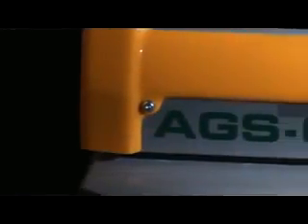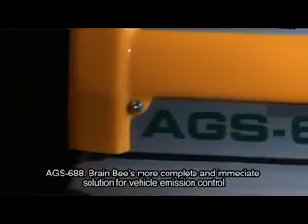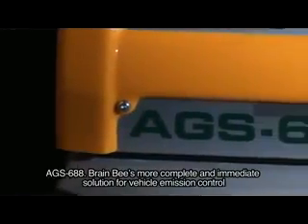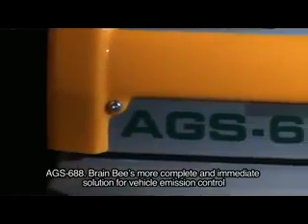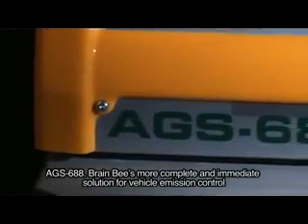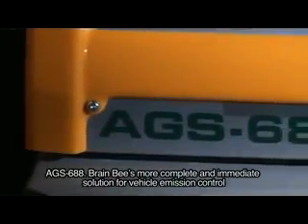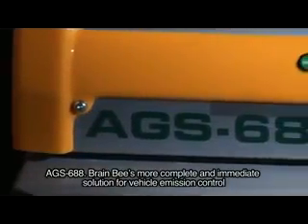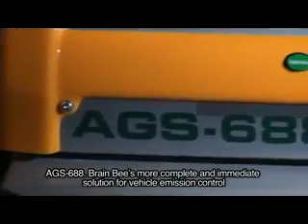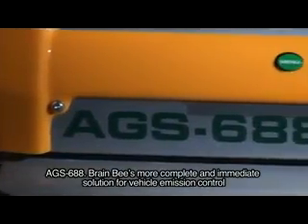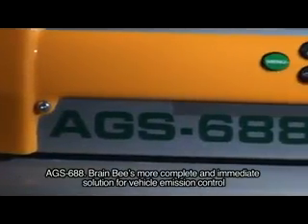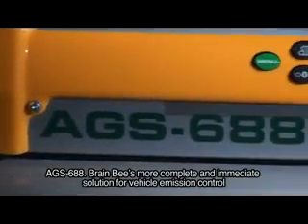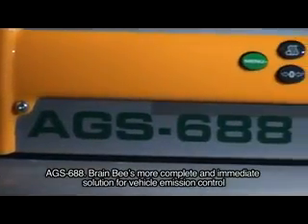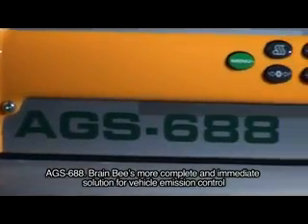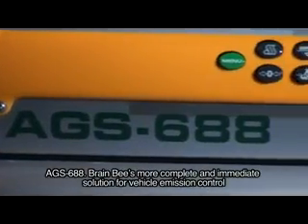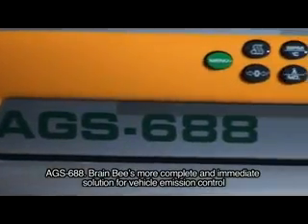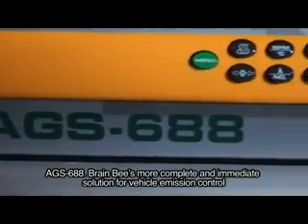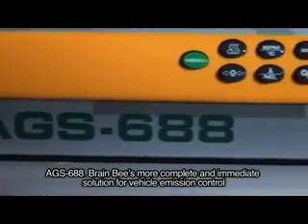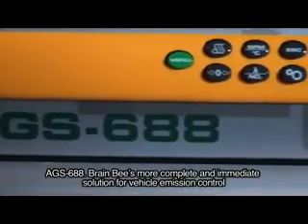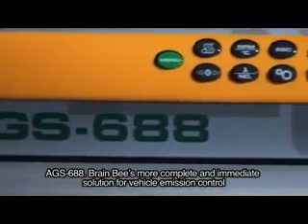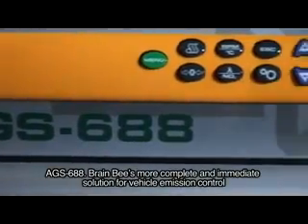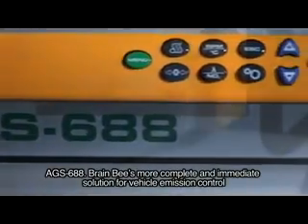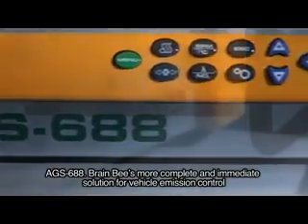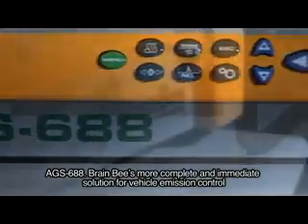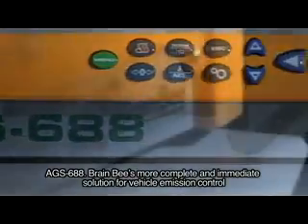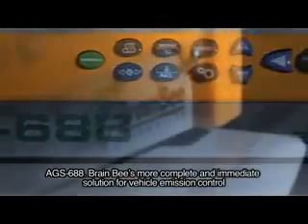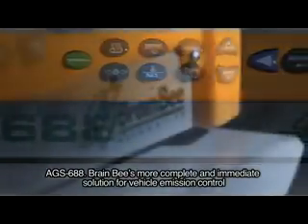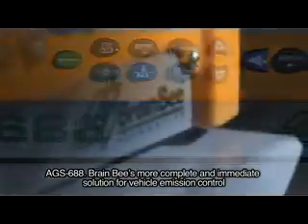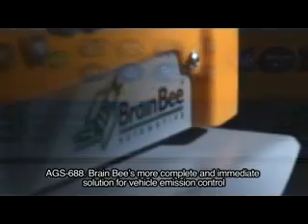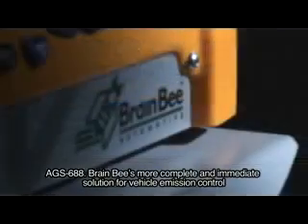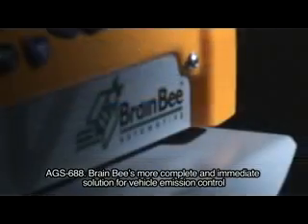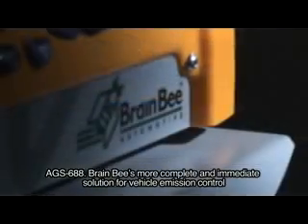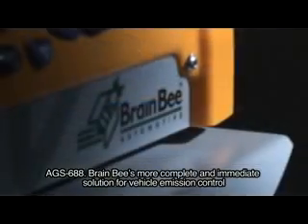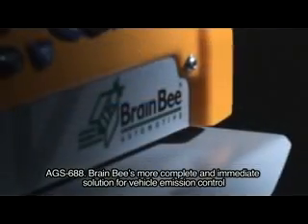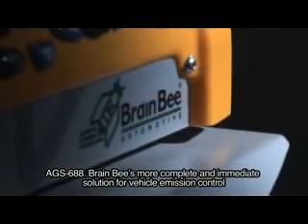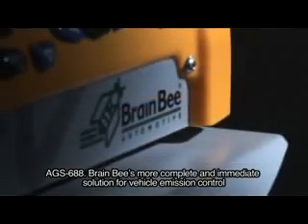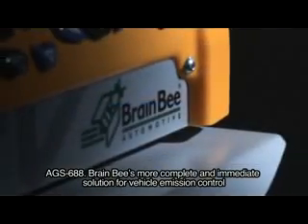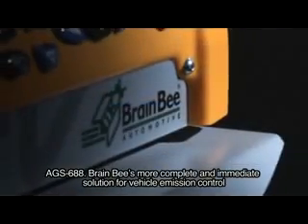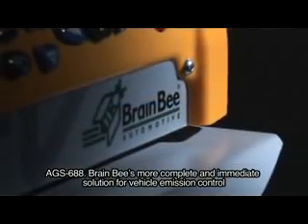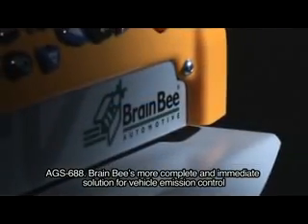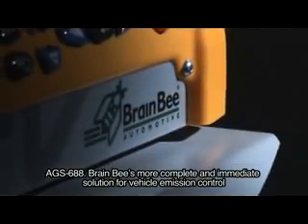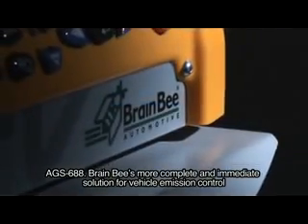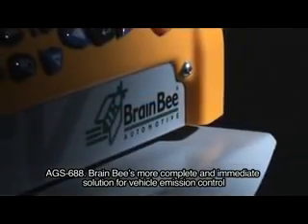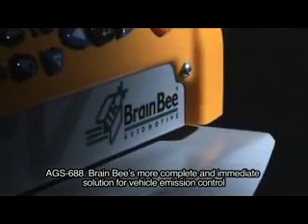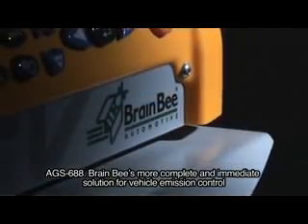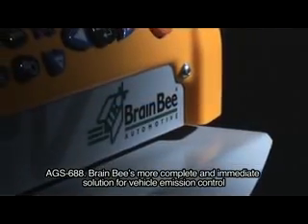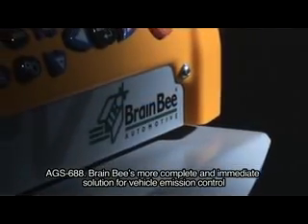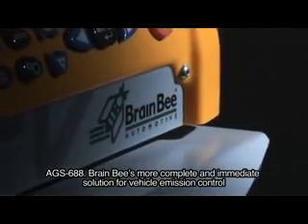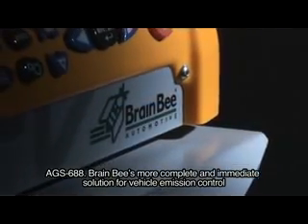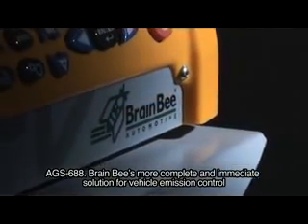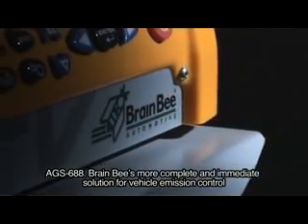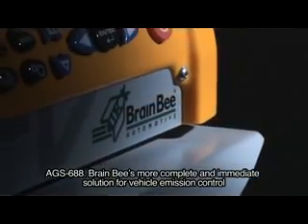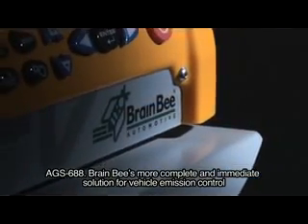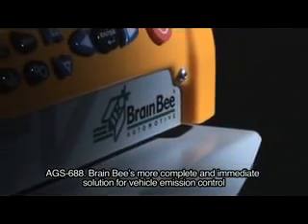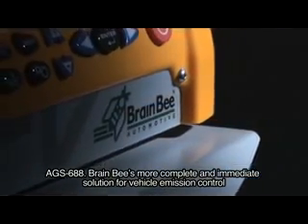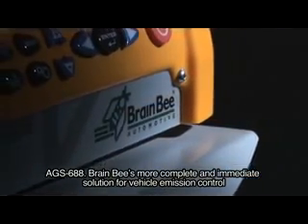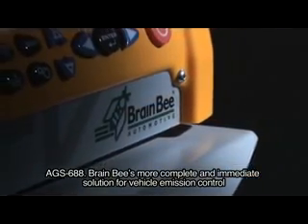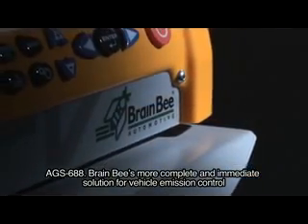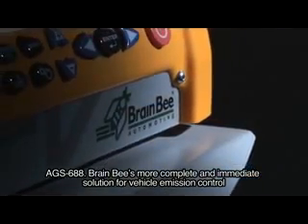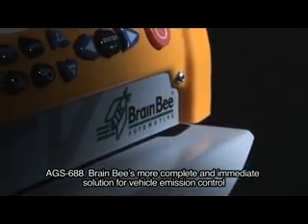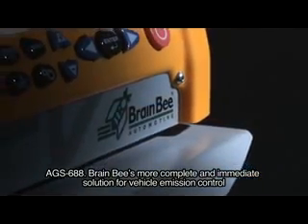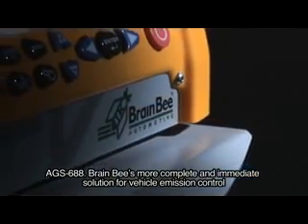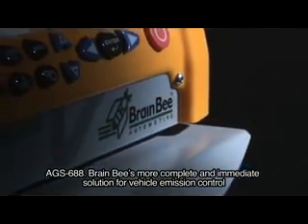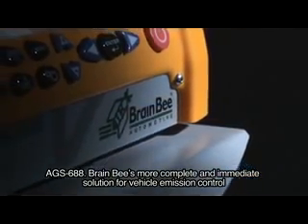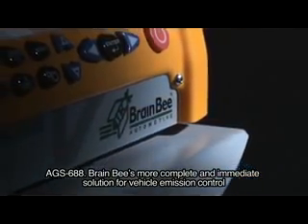AGS-688 — Brain B's more complete and immediate solution for vehicle emission control.